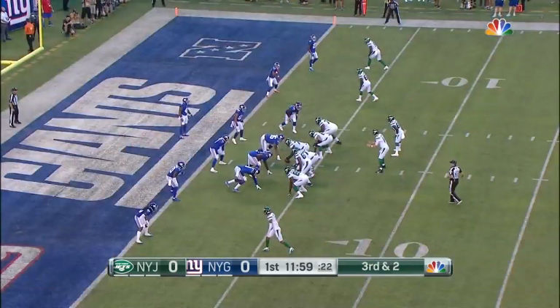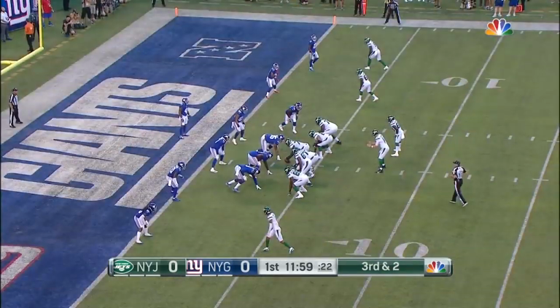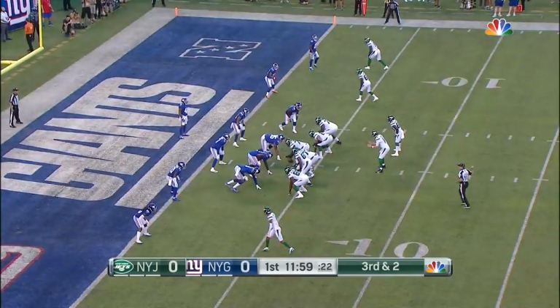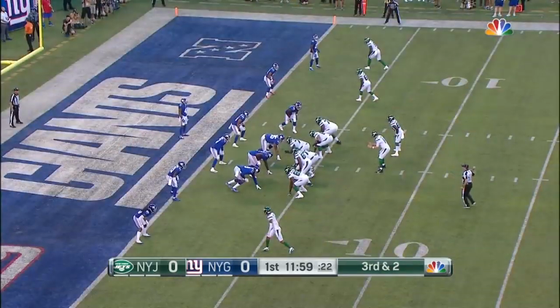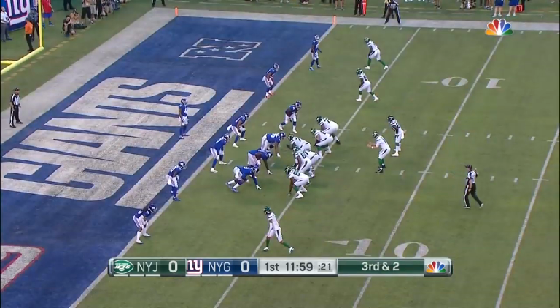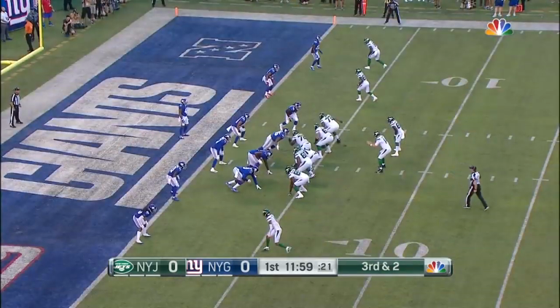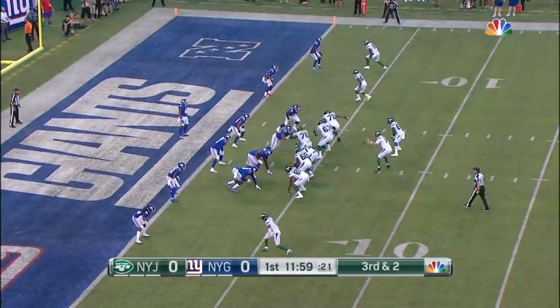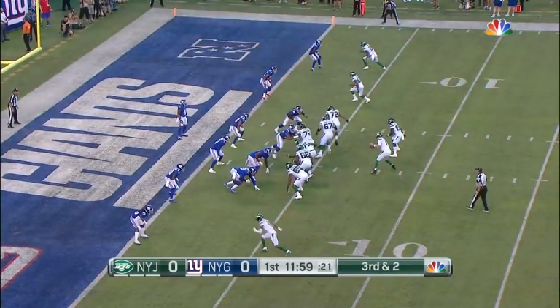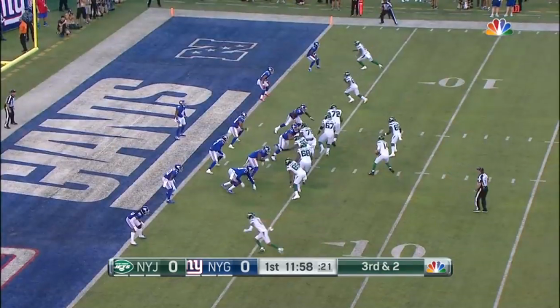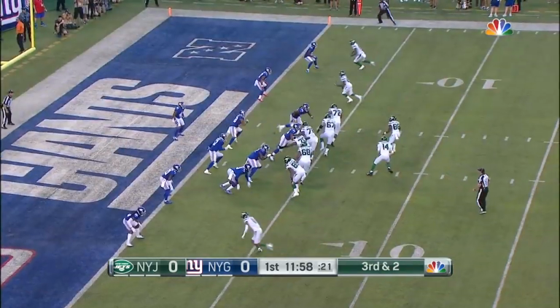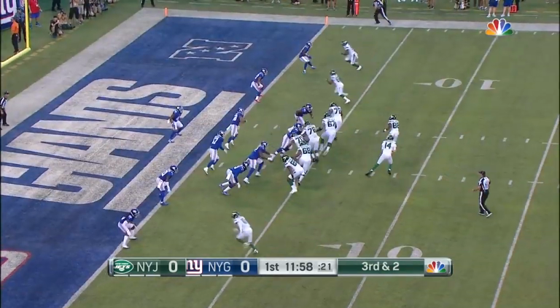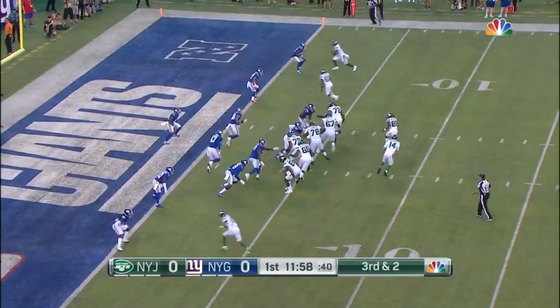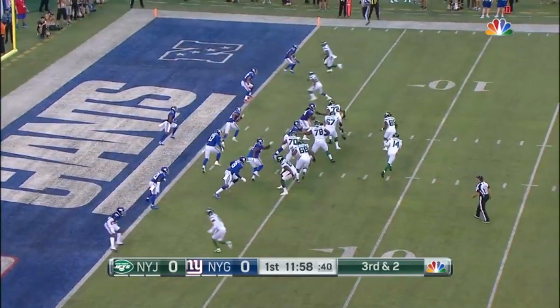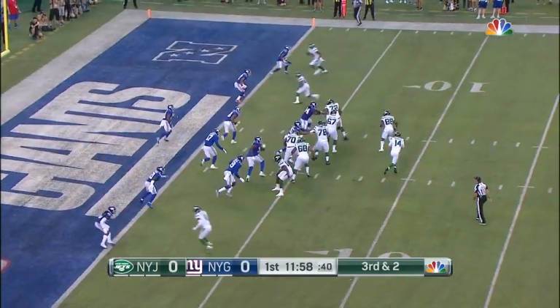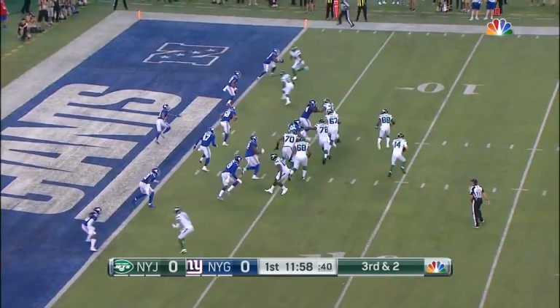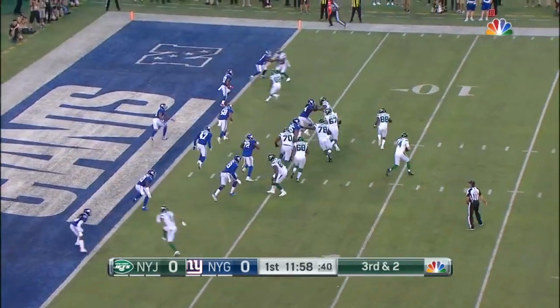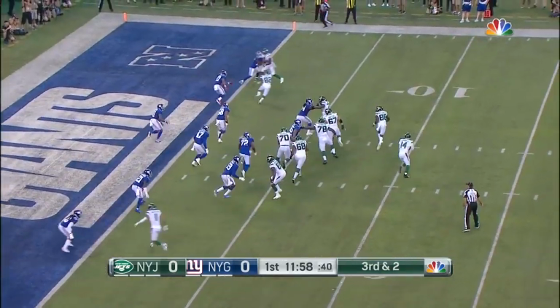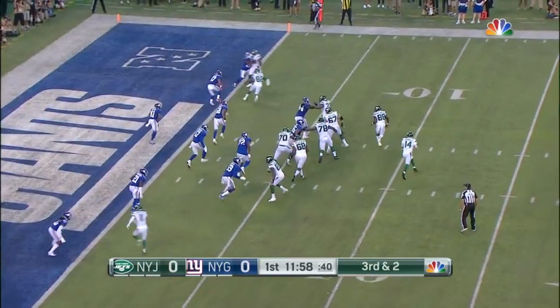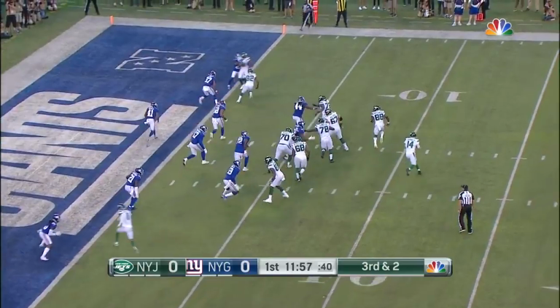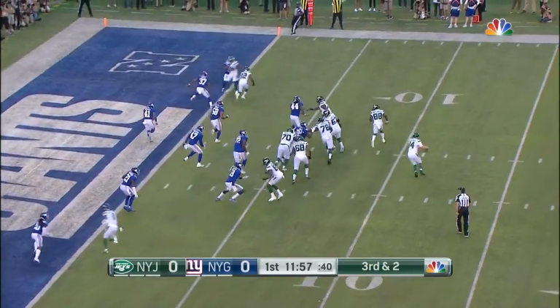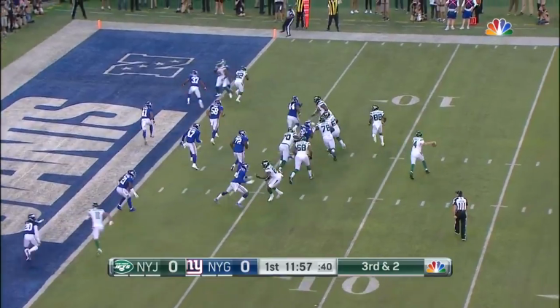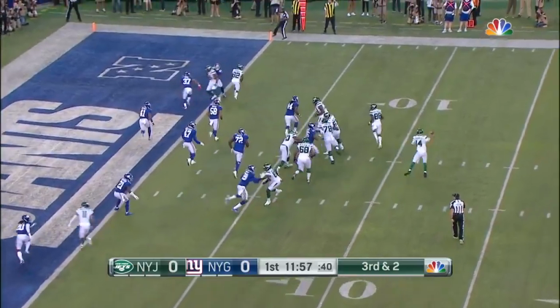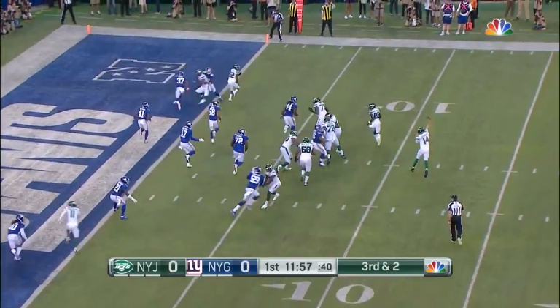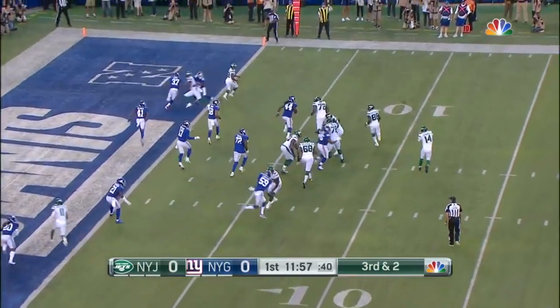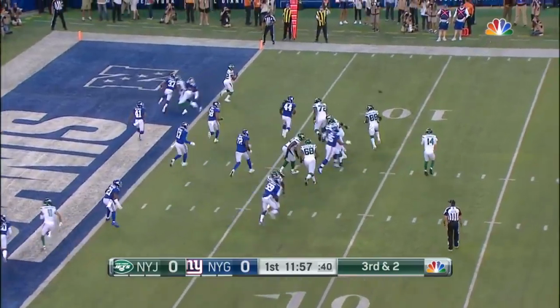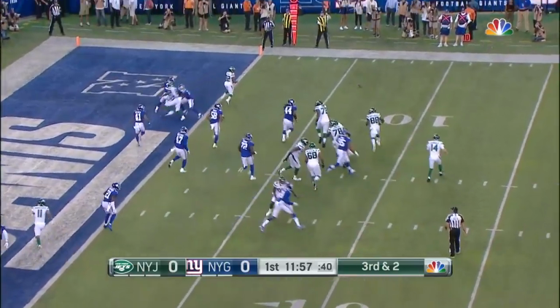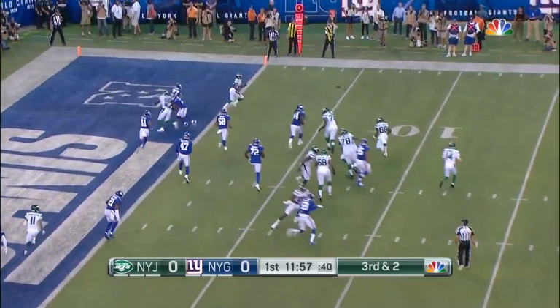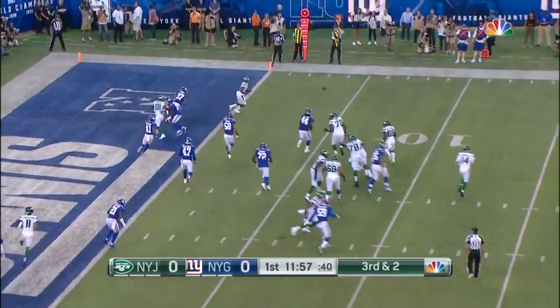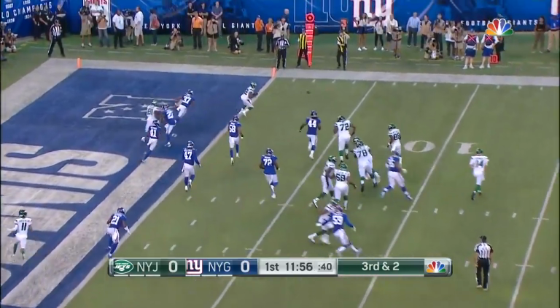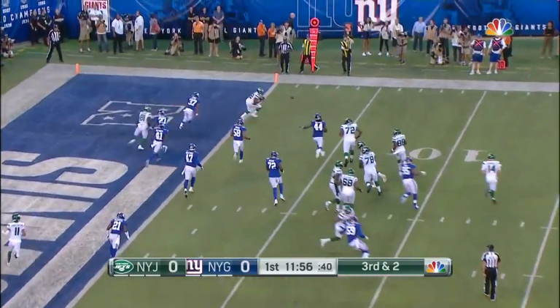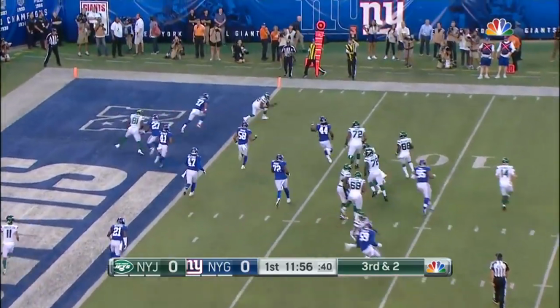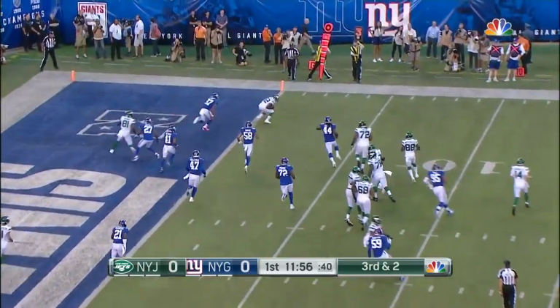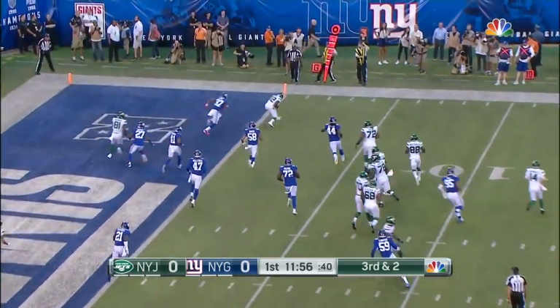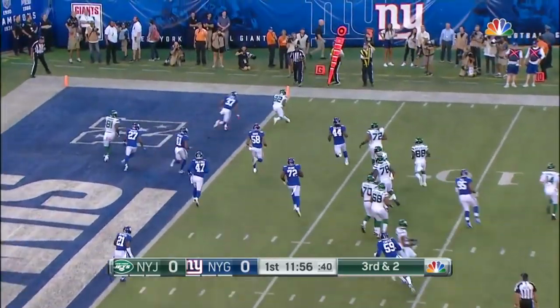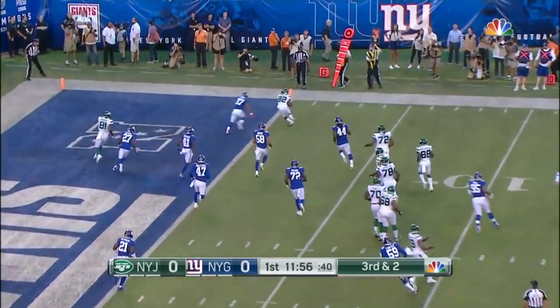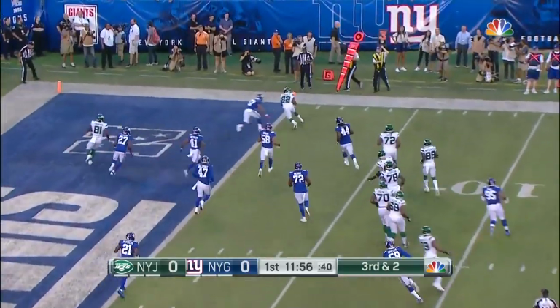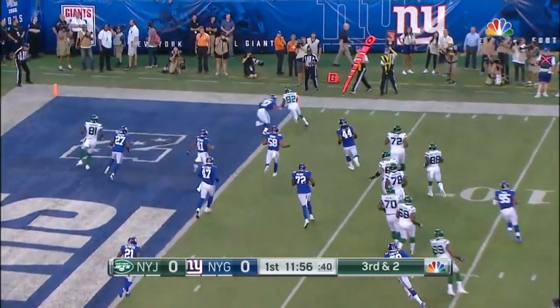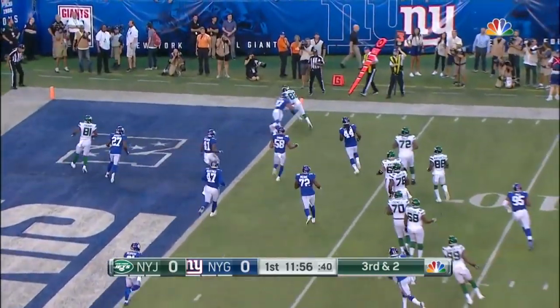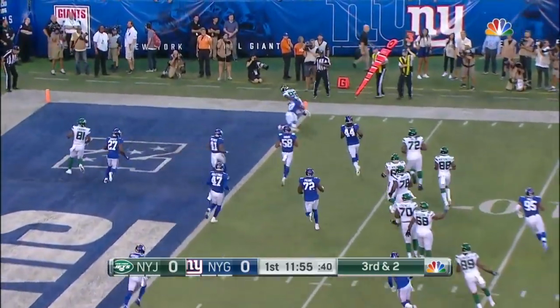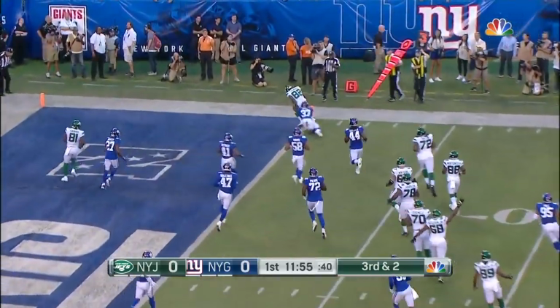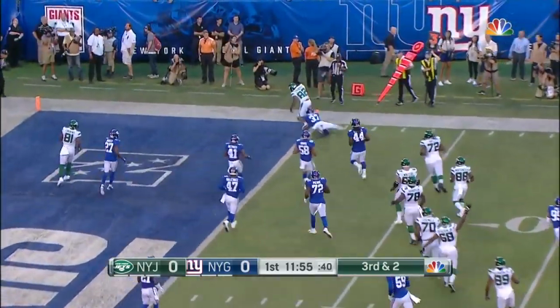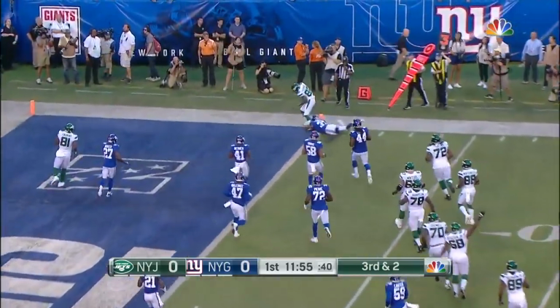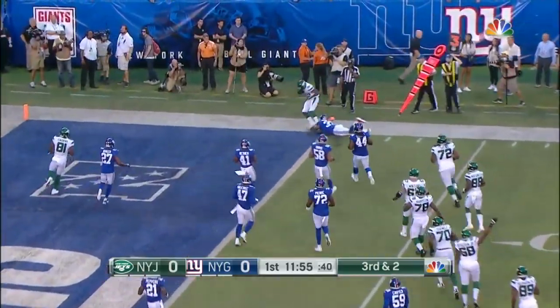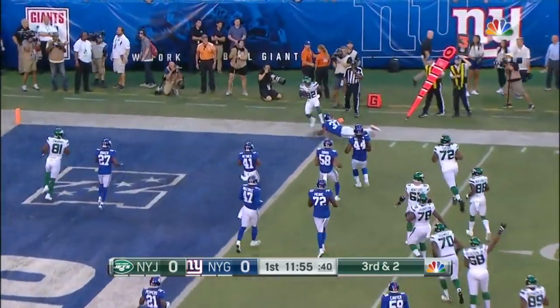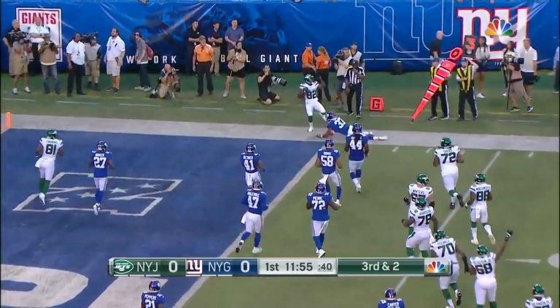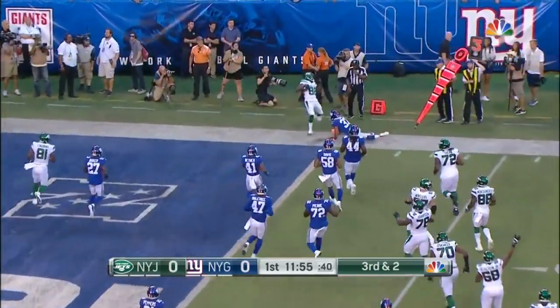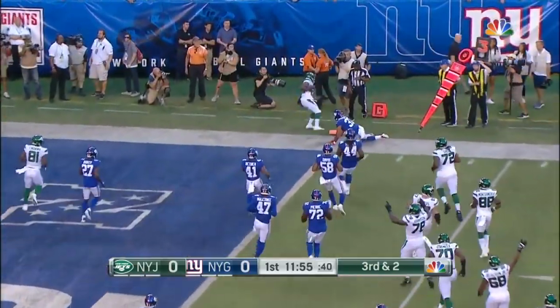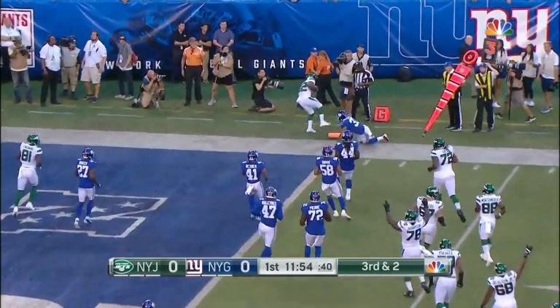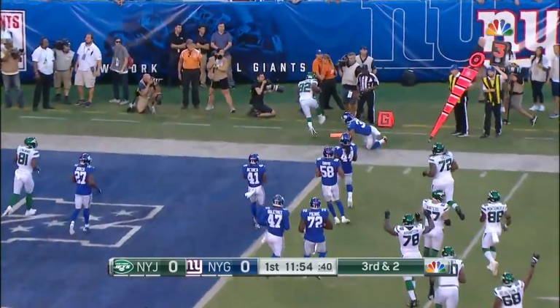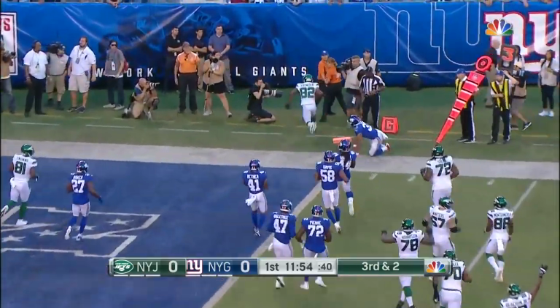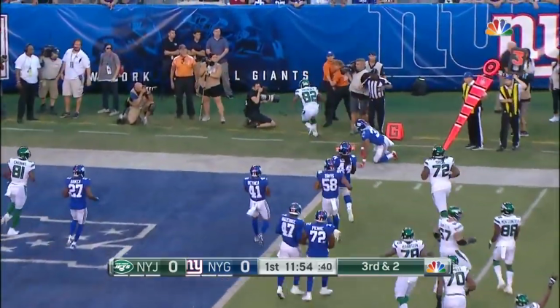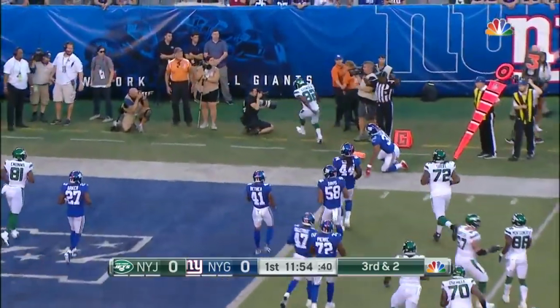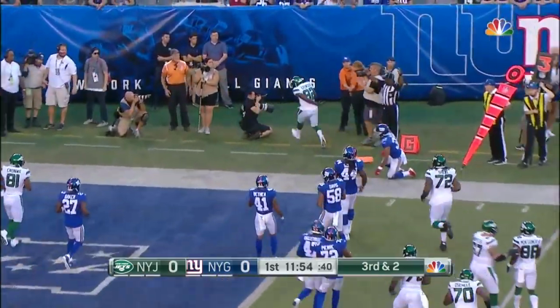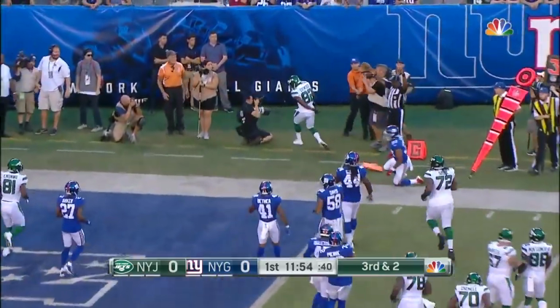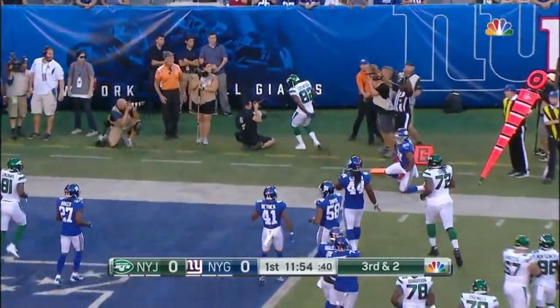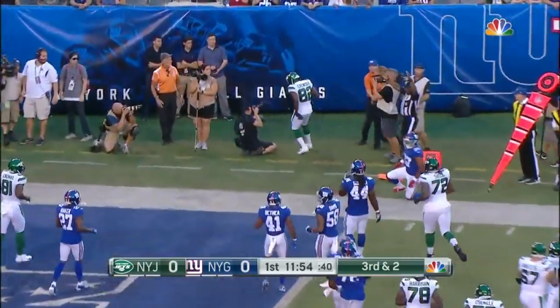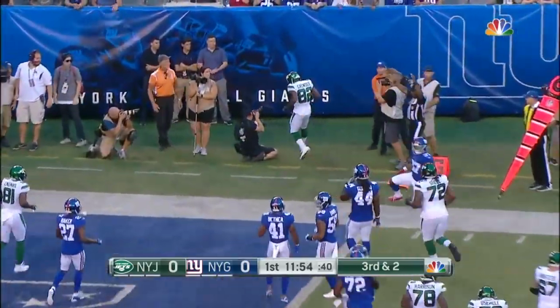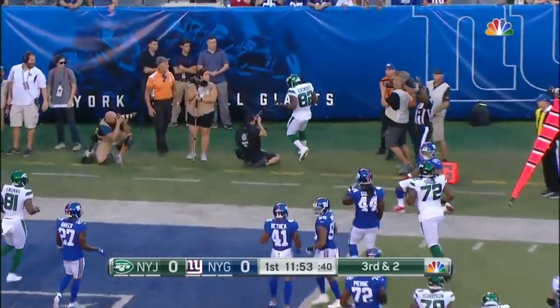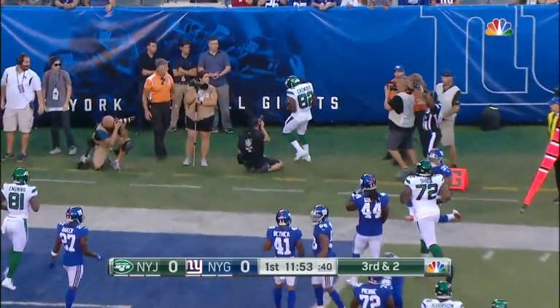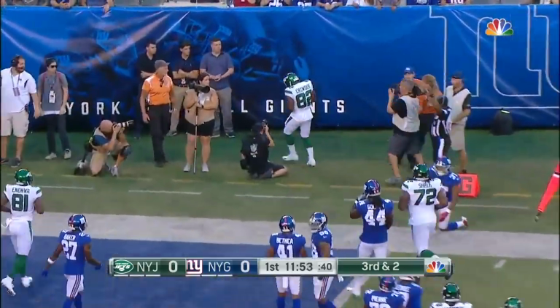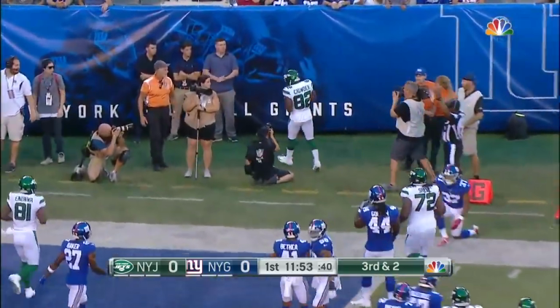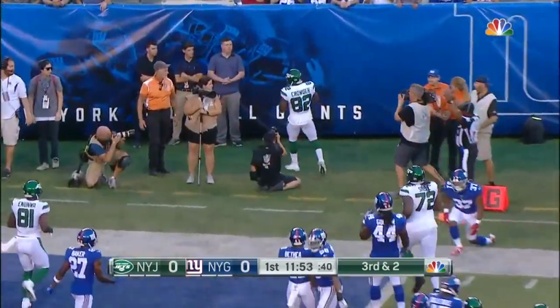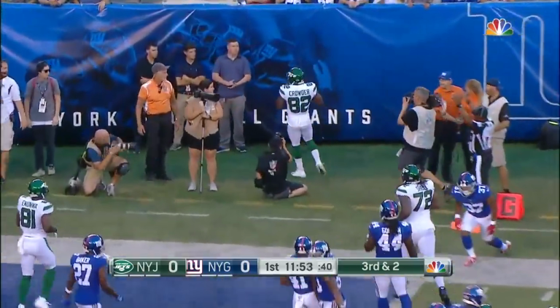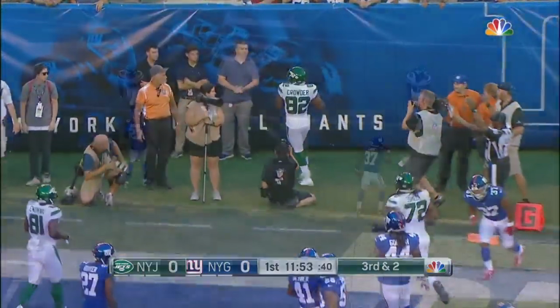First down without a touchdown. Darnold whips it right, Crowder's got it — touchdown Jets.